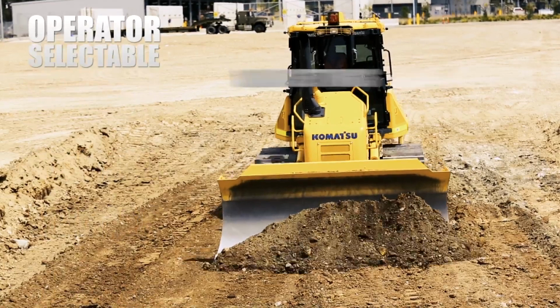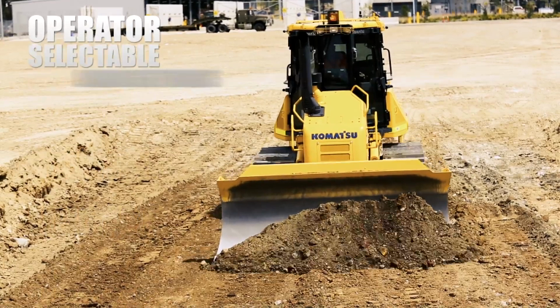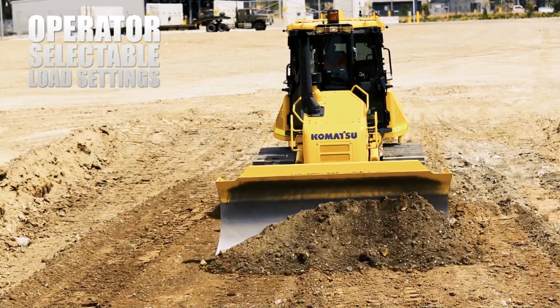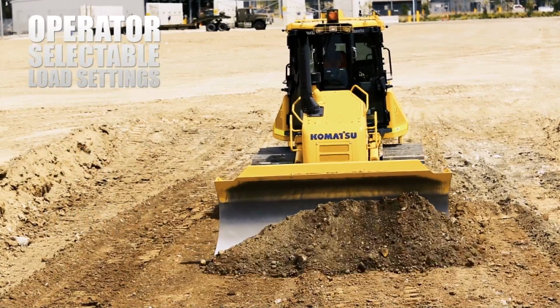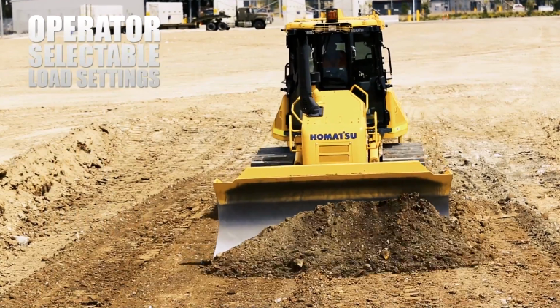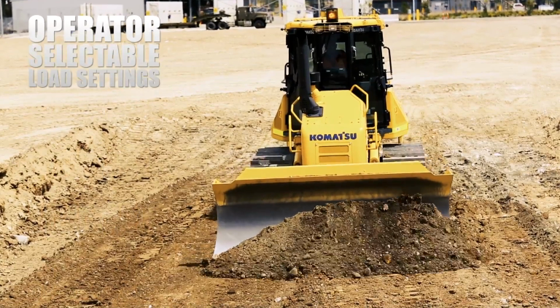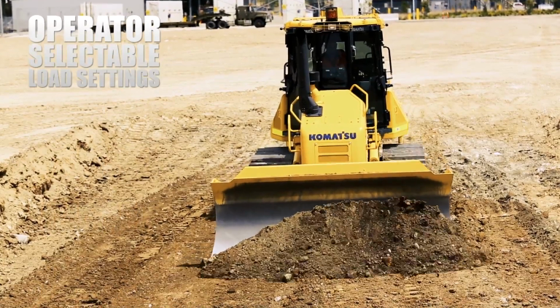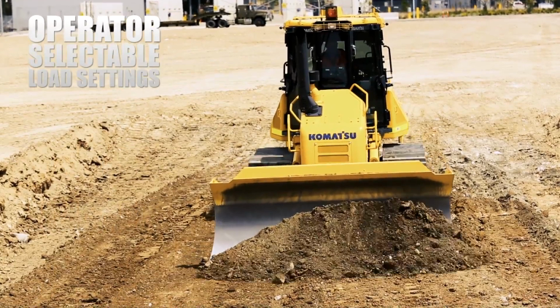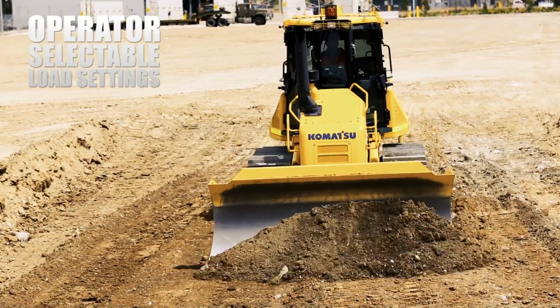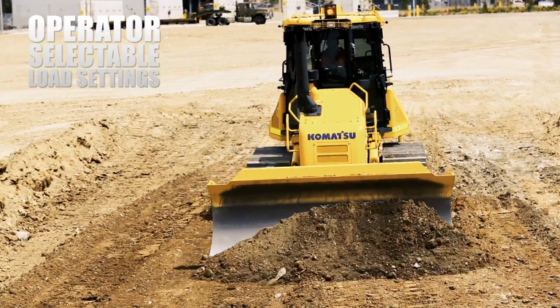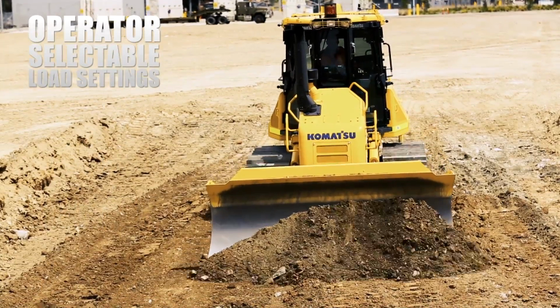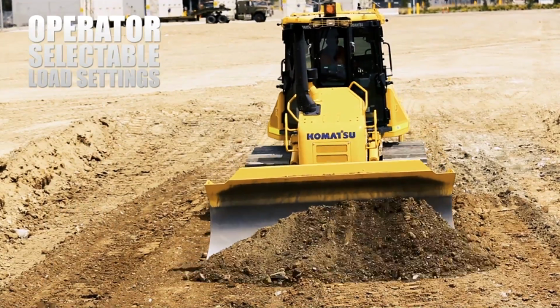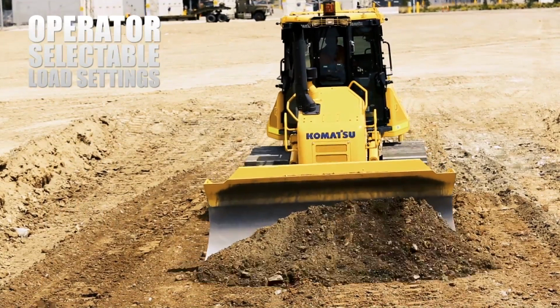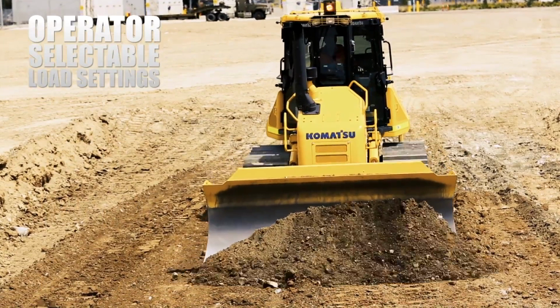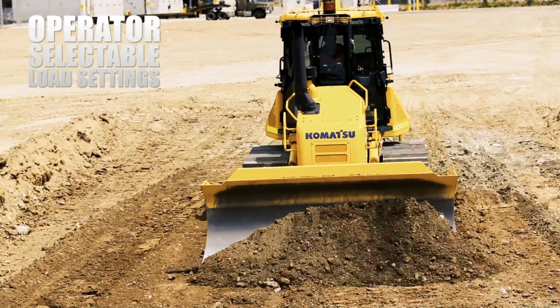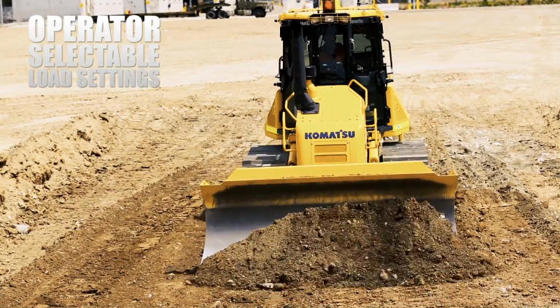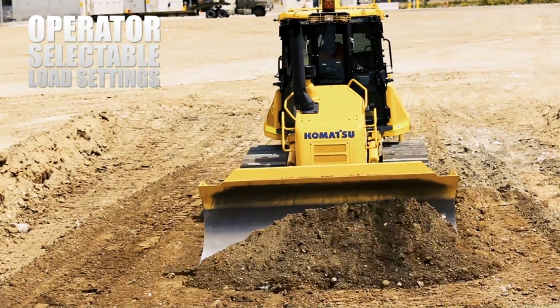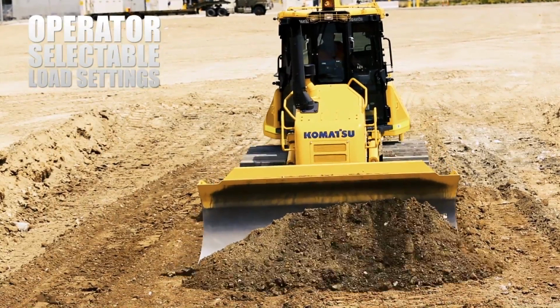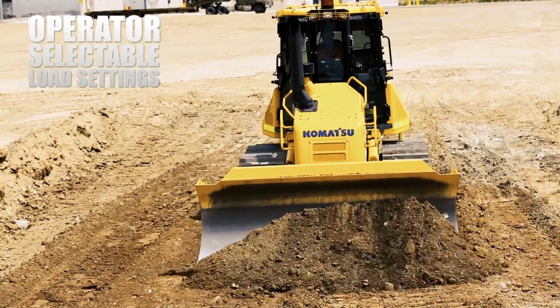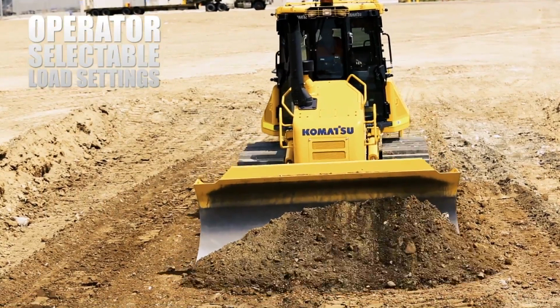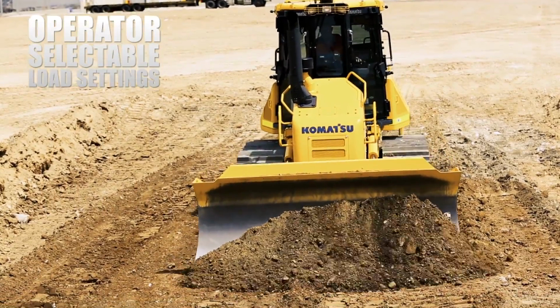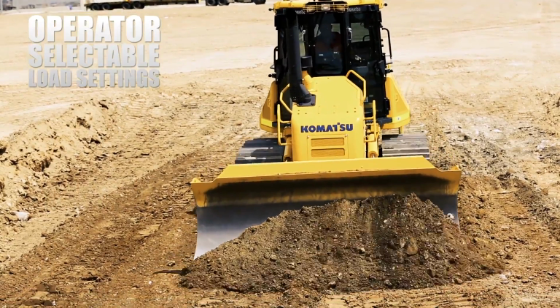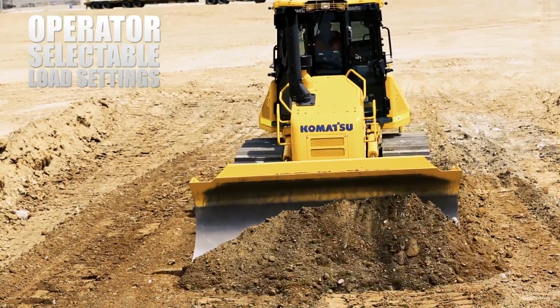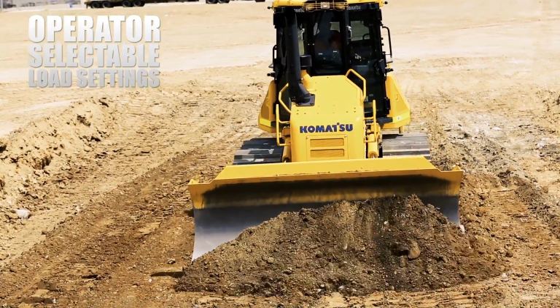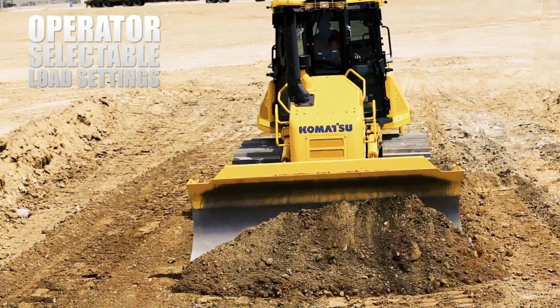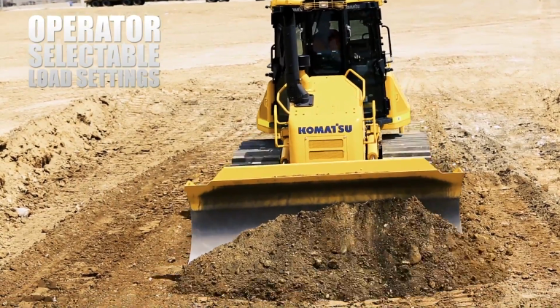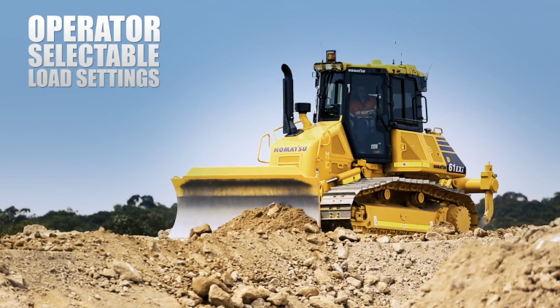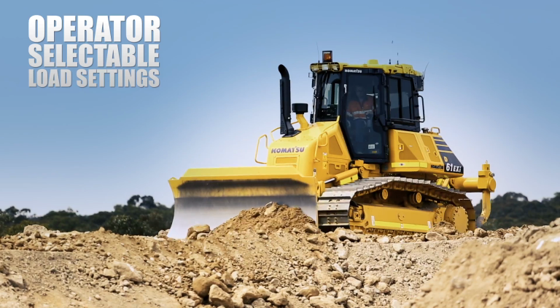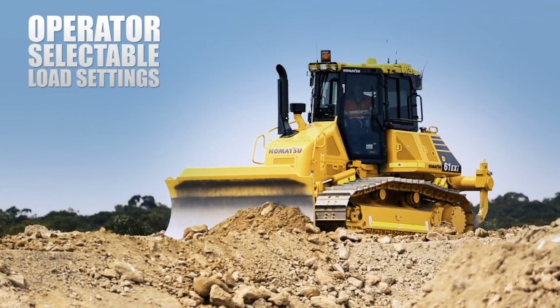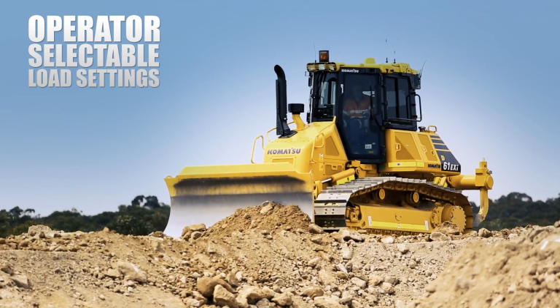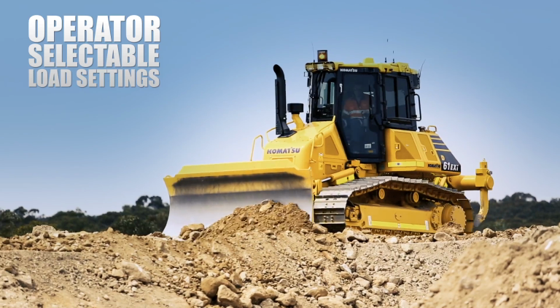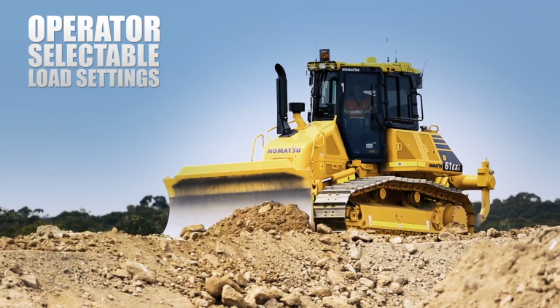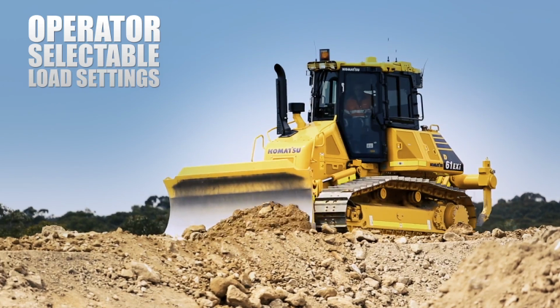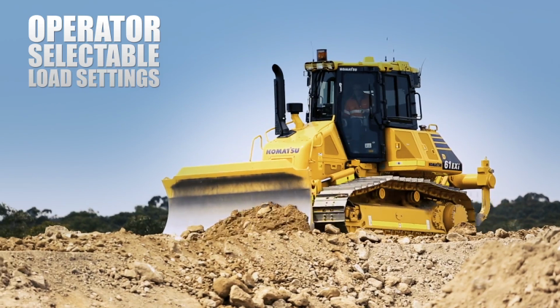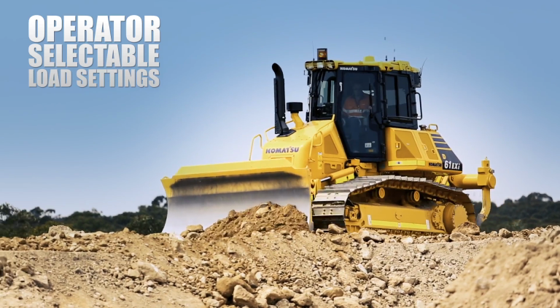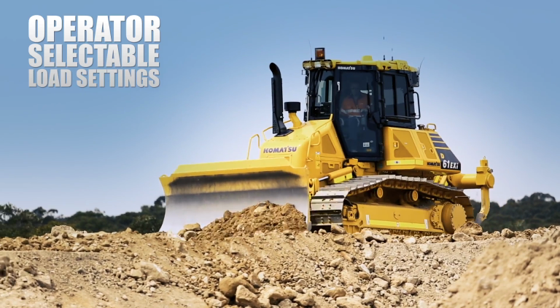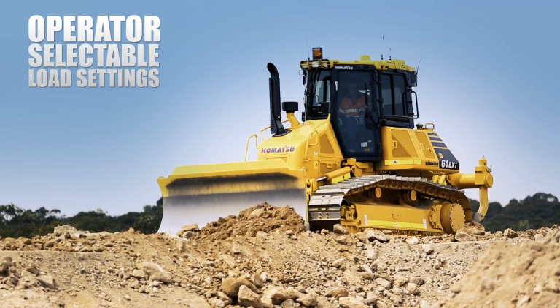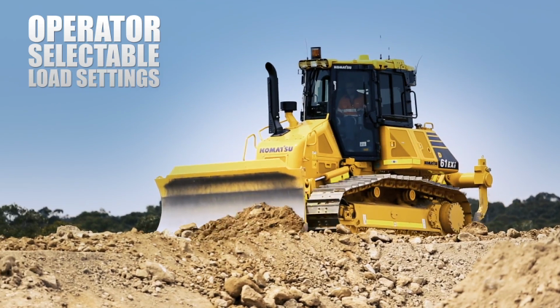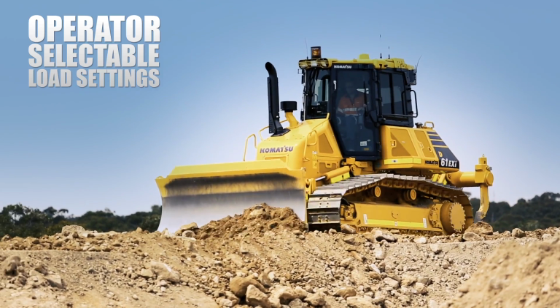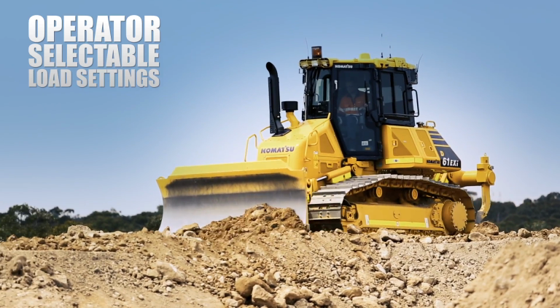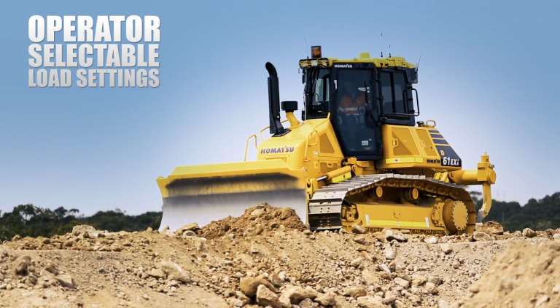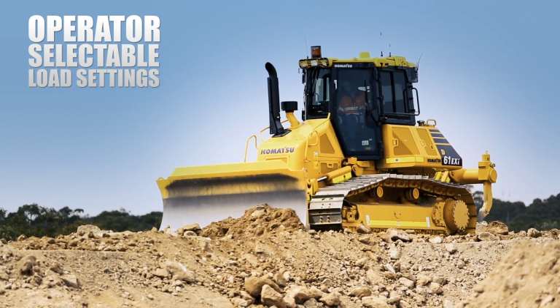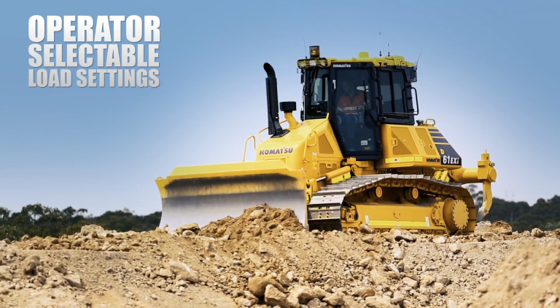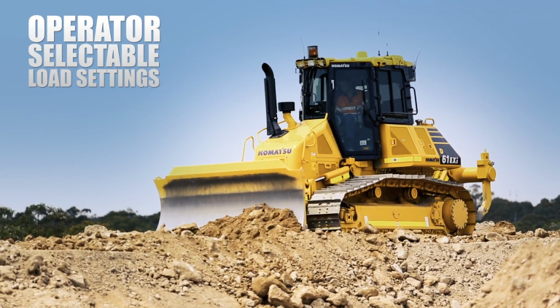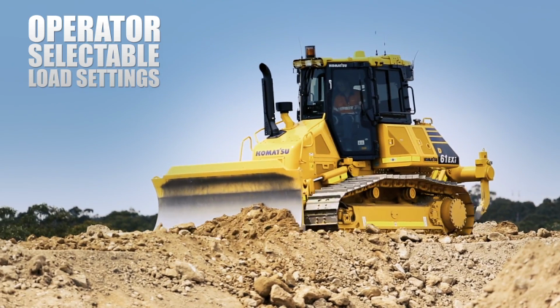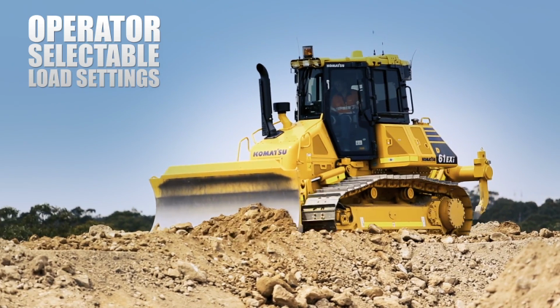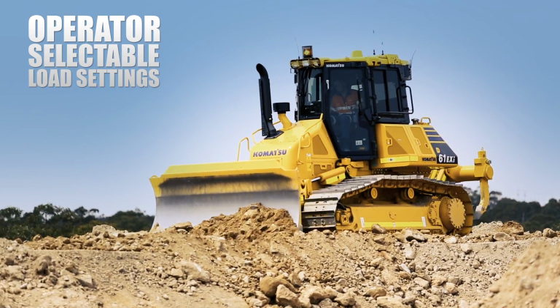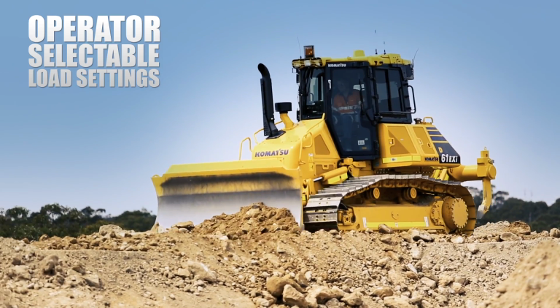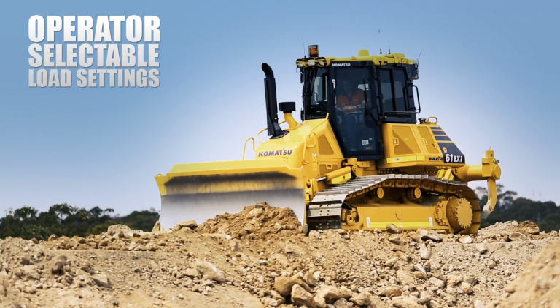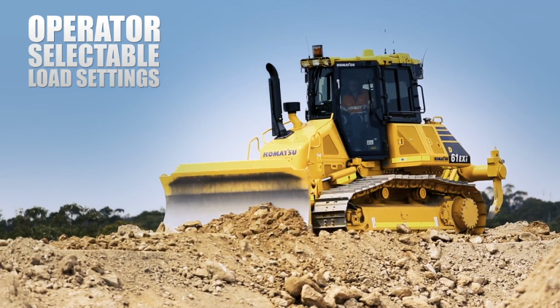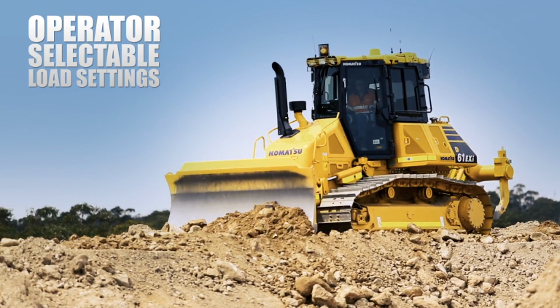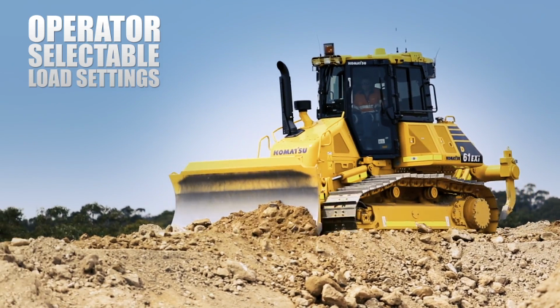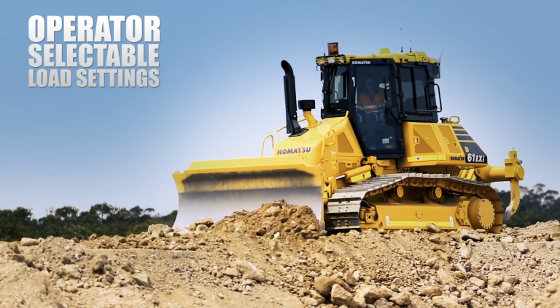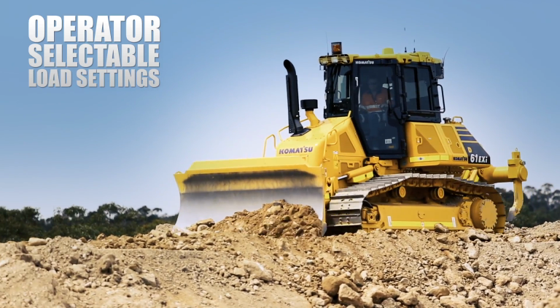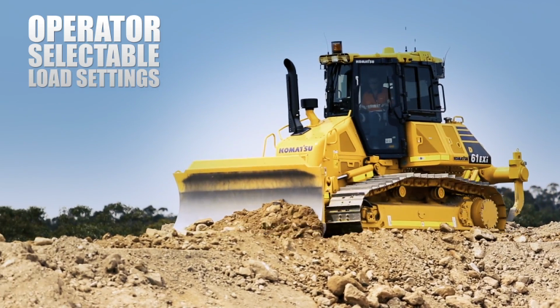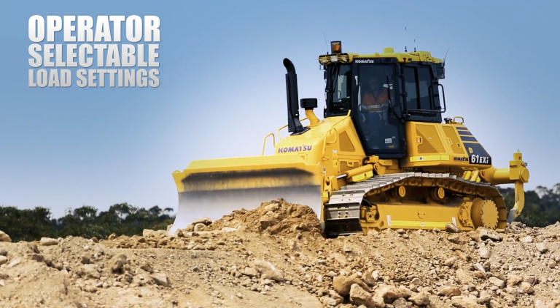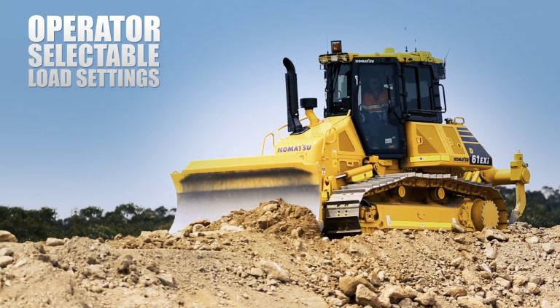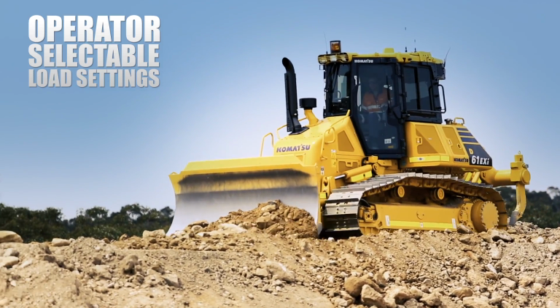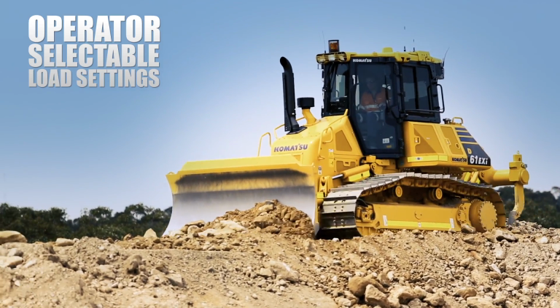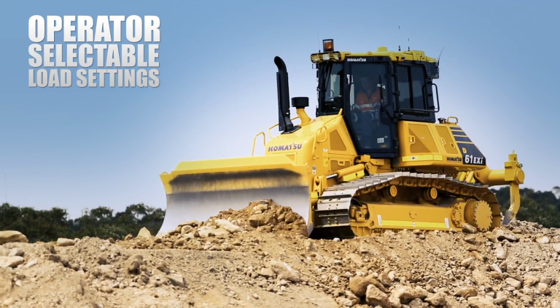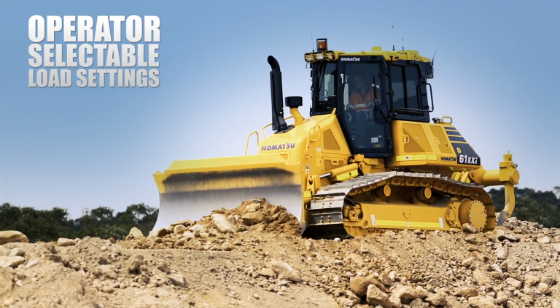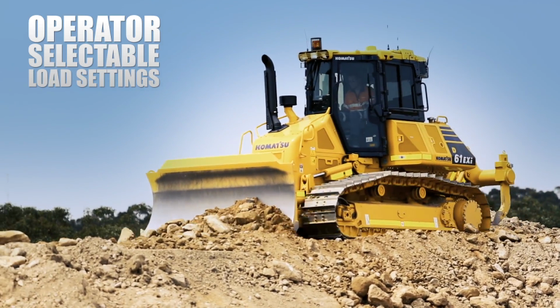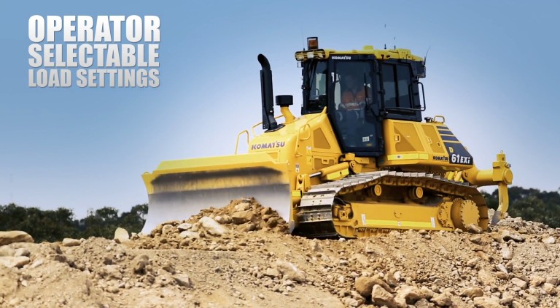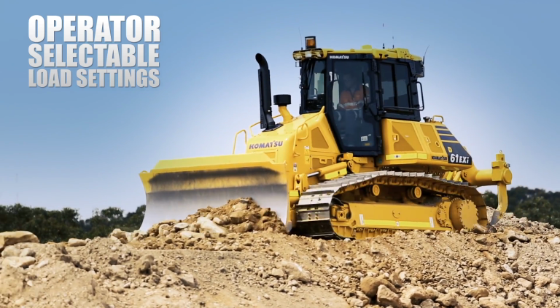From dry, loose, sandy soils to wet, heavy clay materials, machine control load settings can be targeted accordingly.